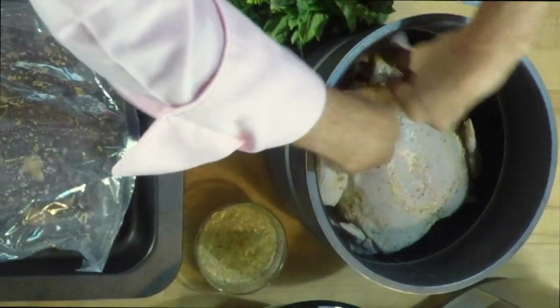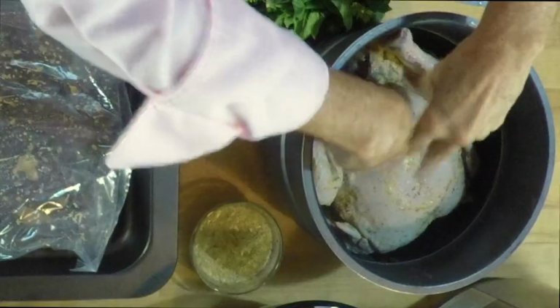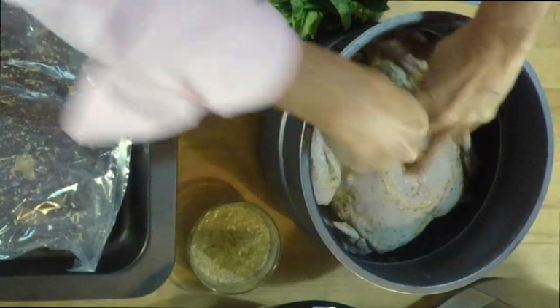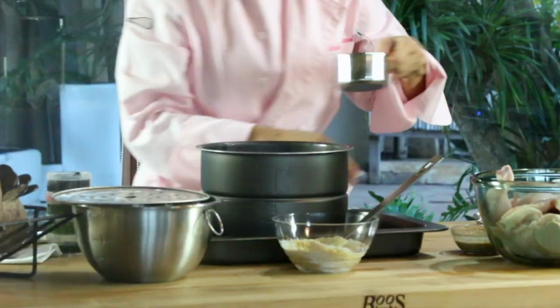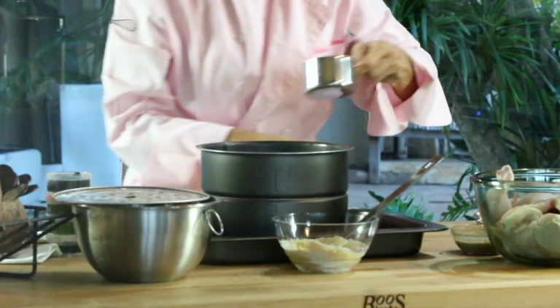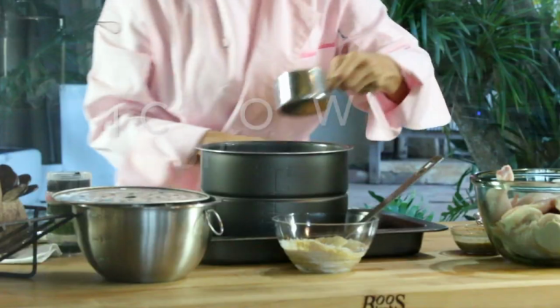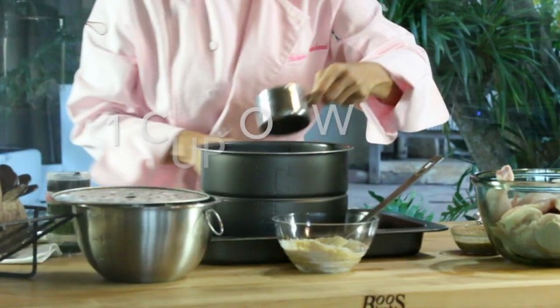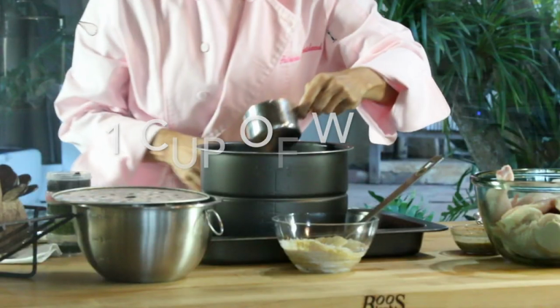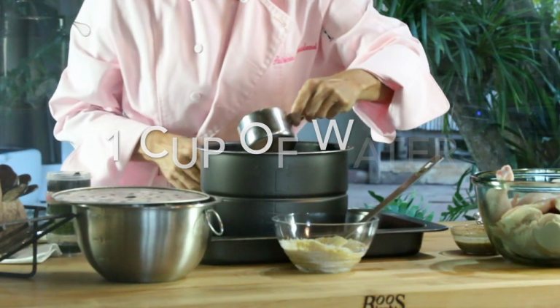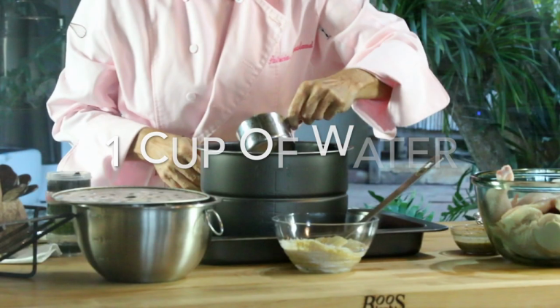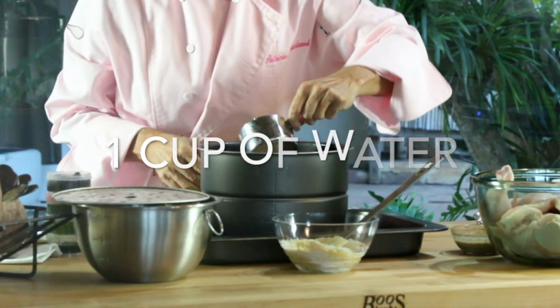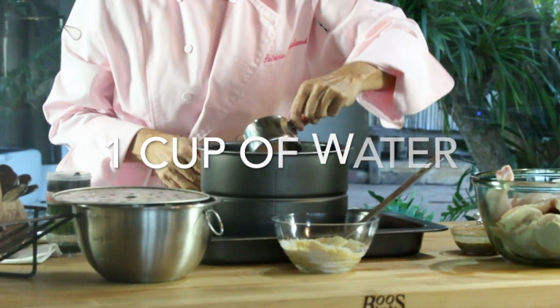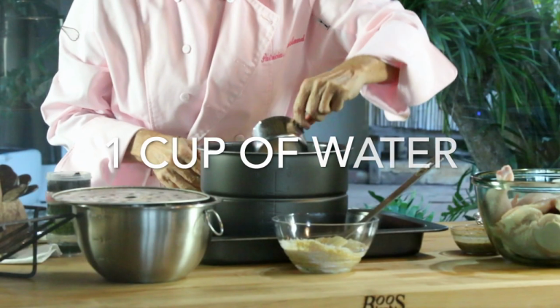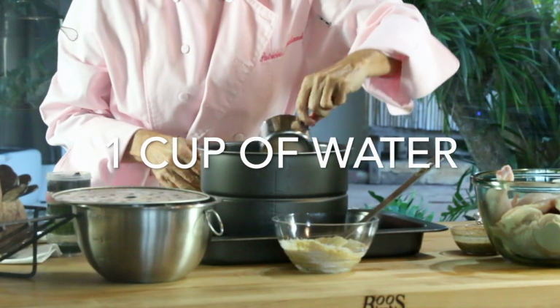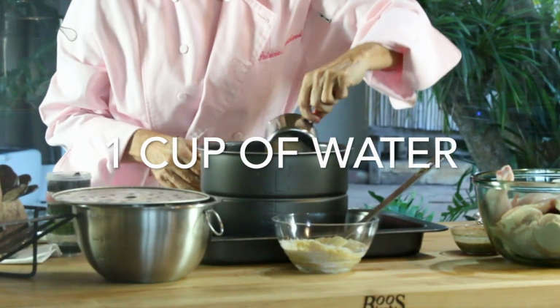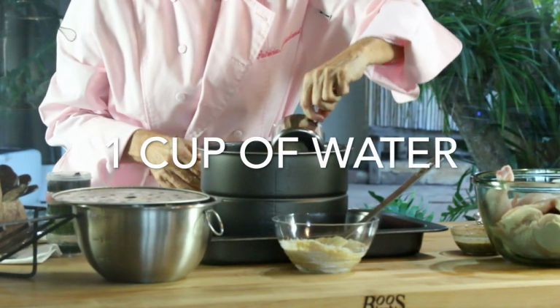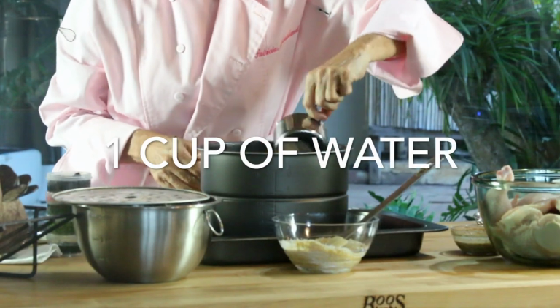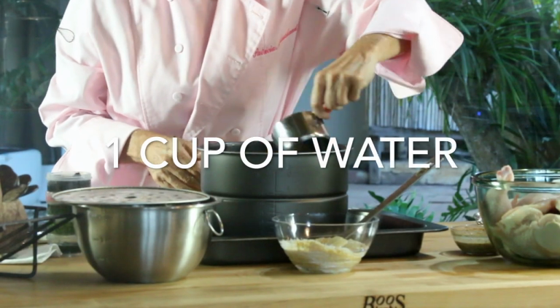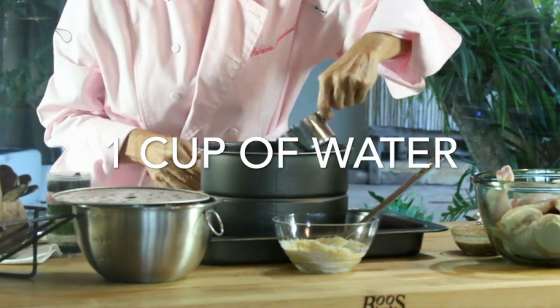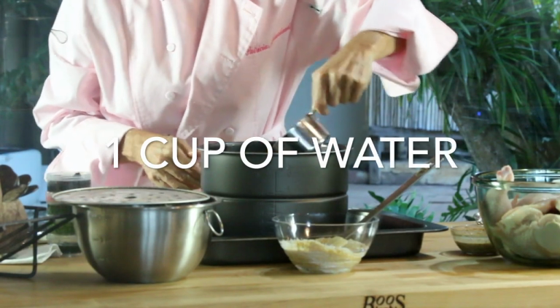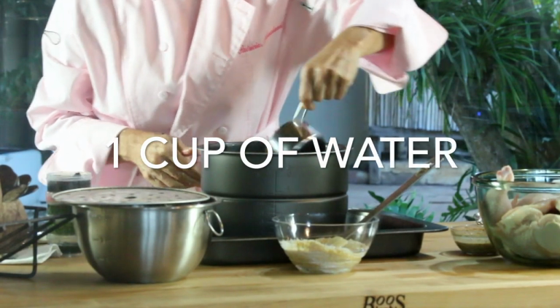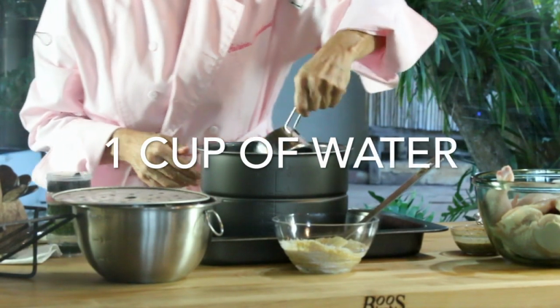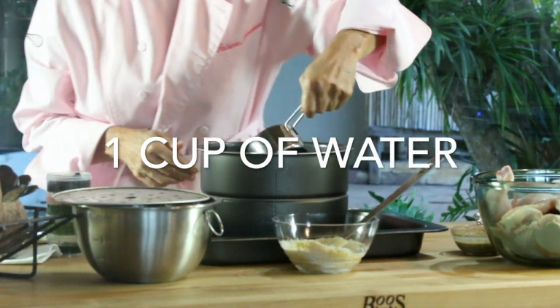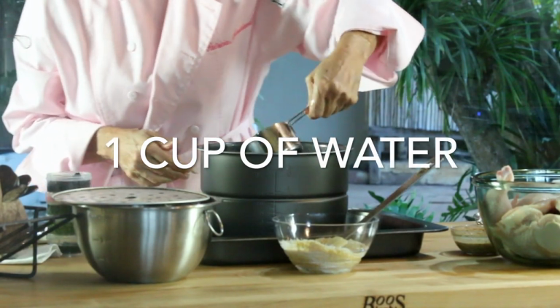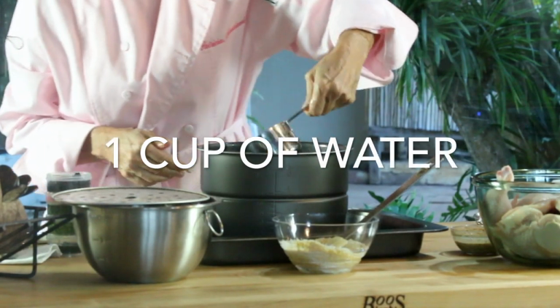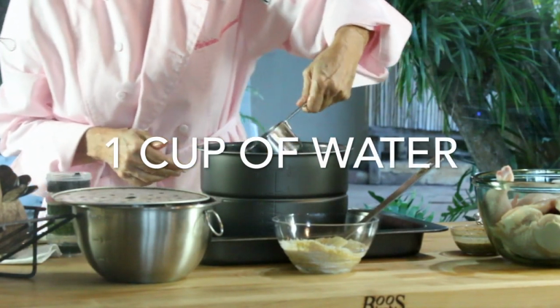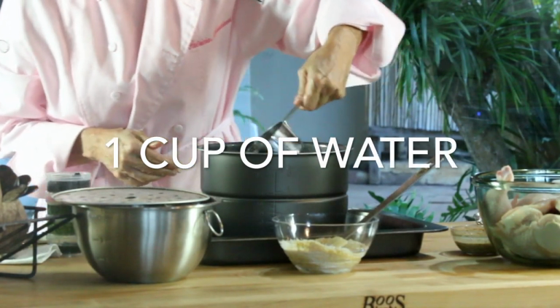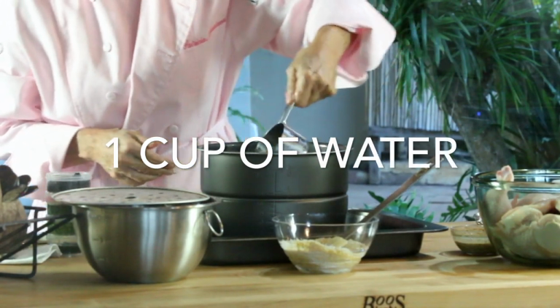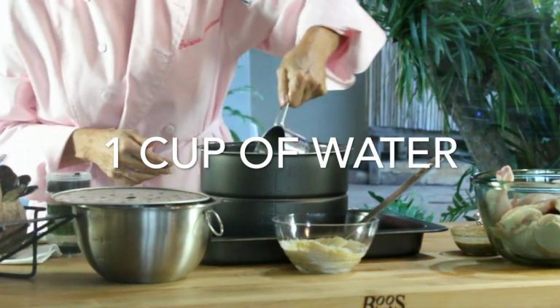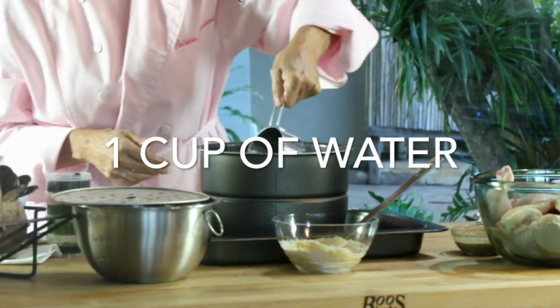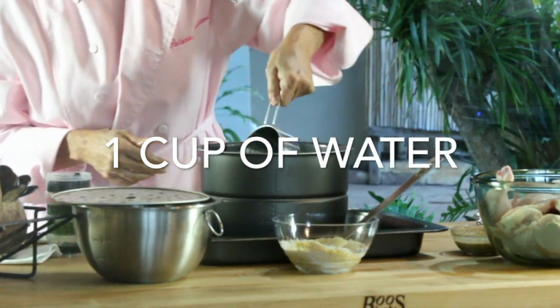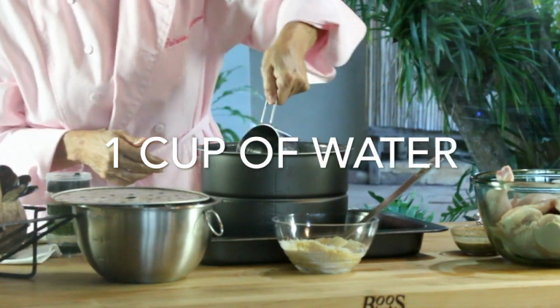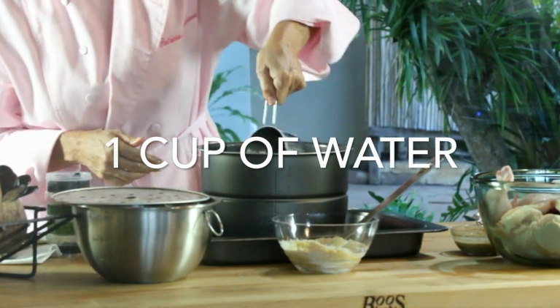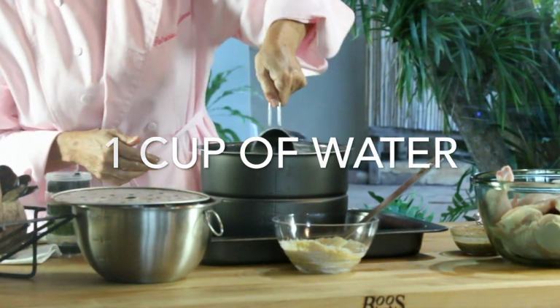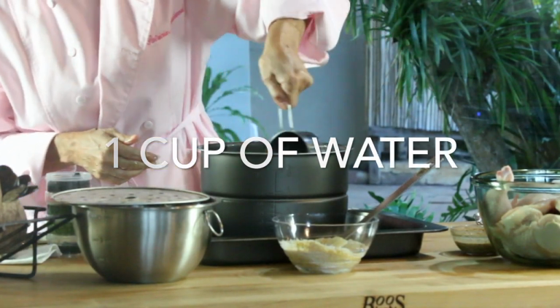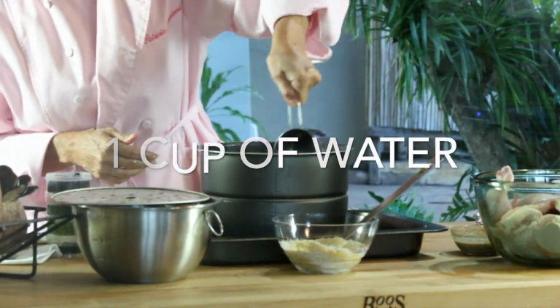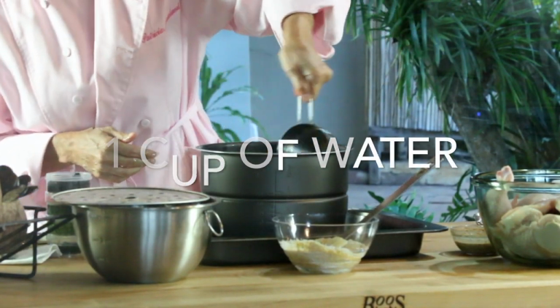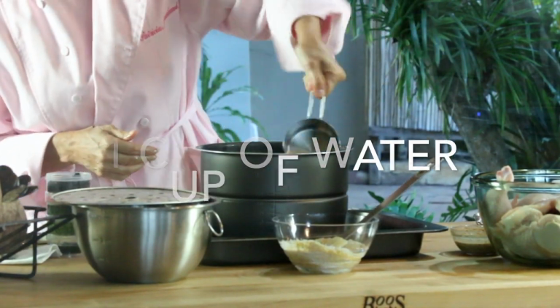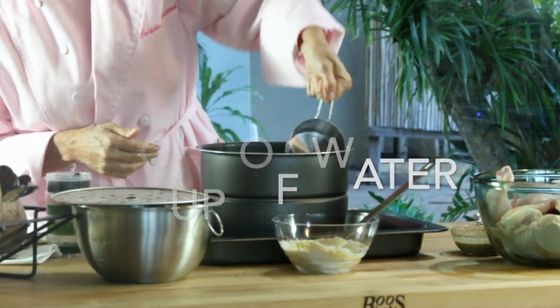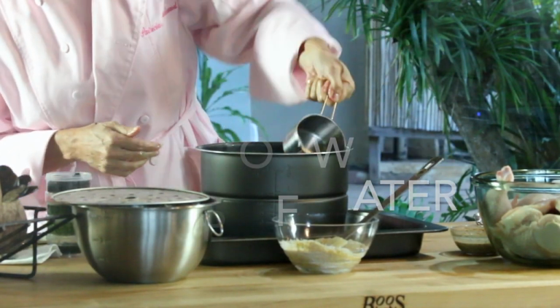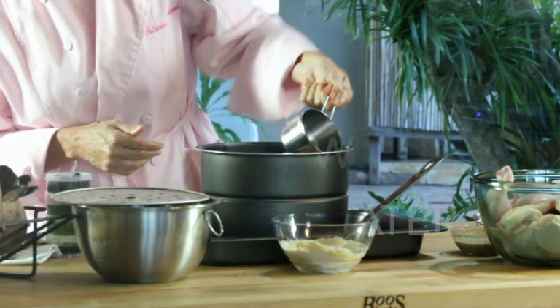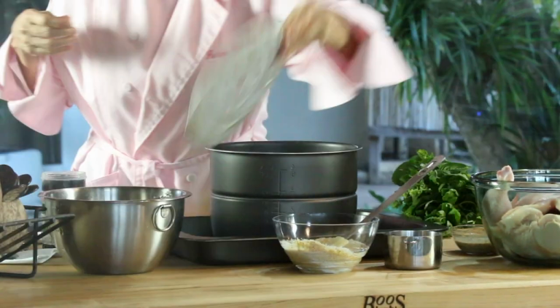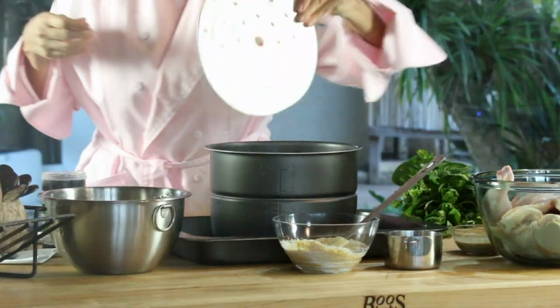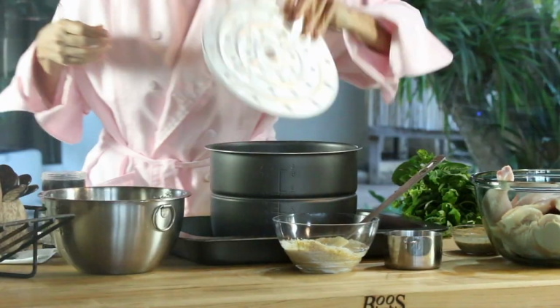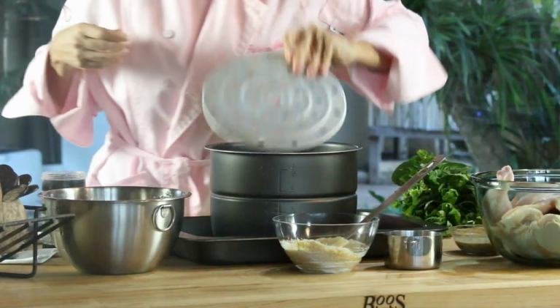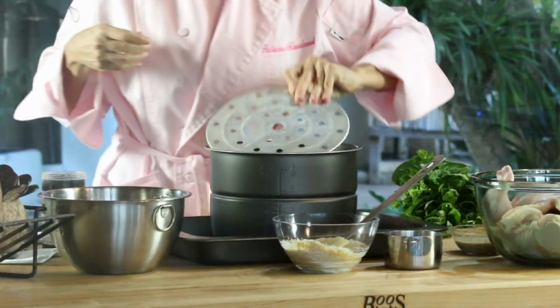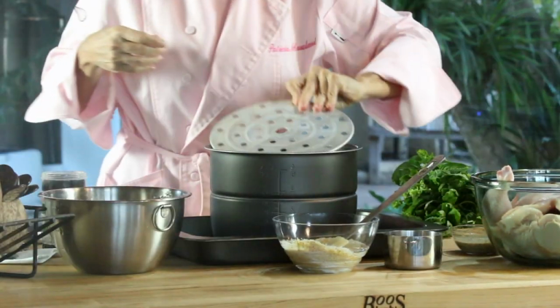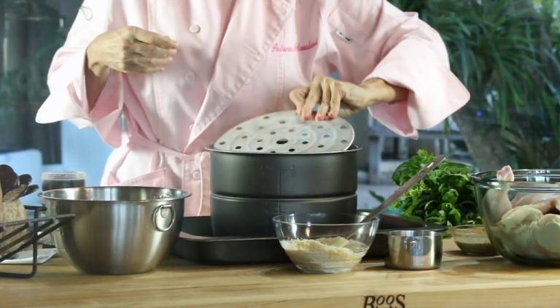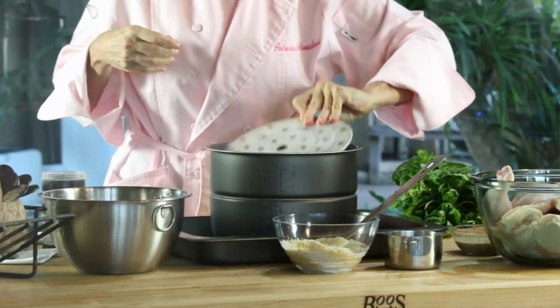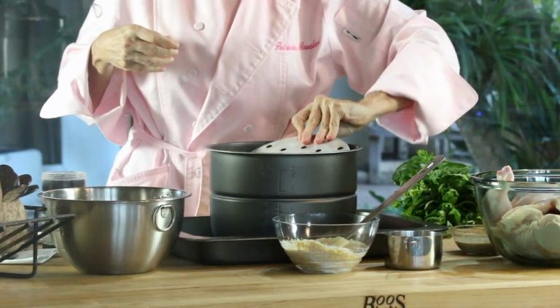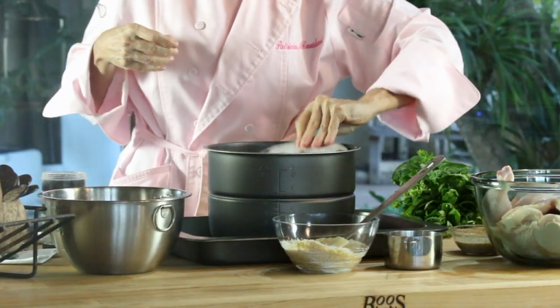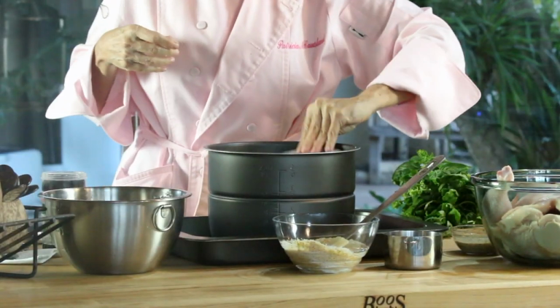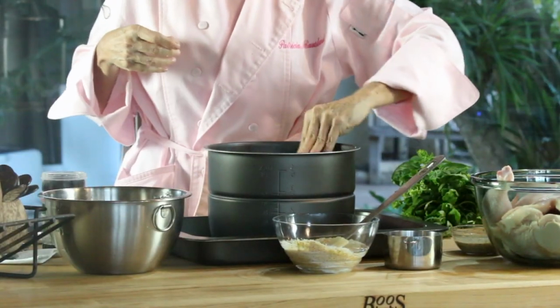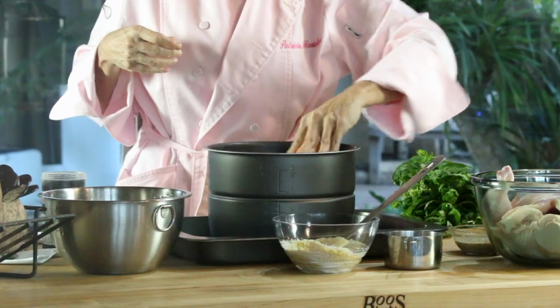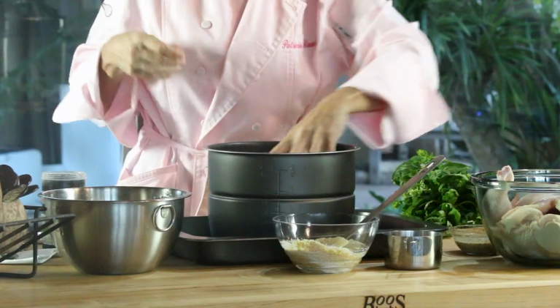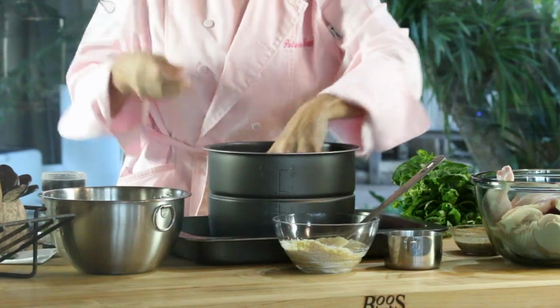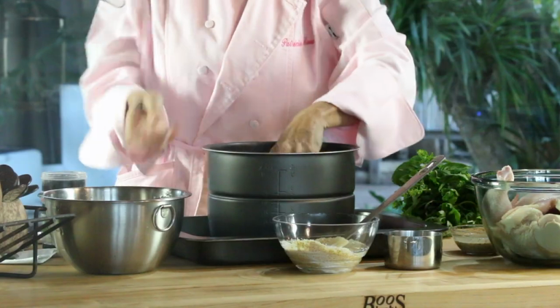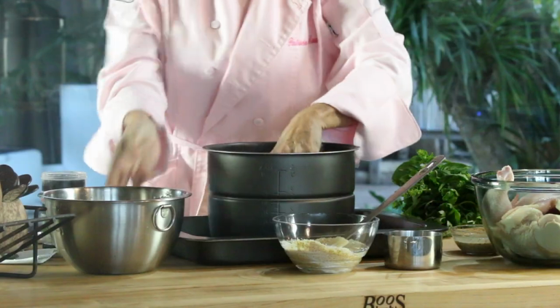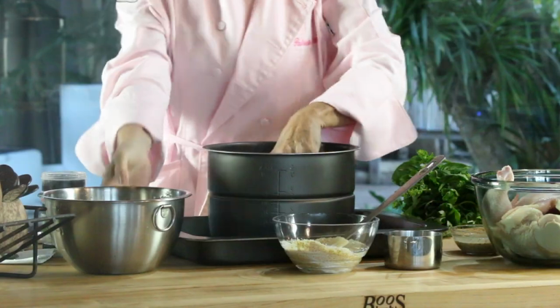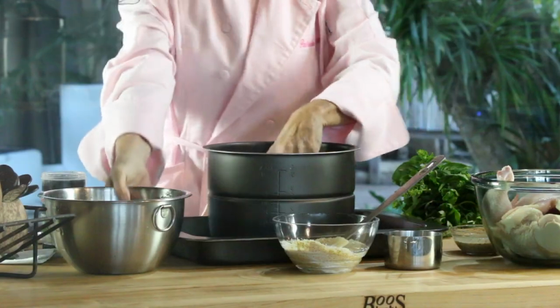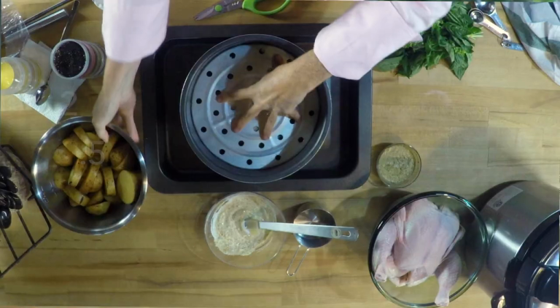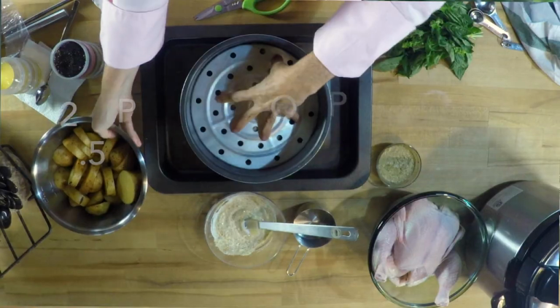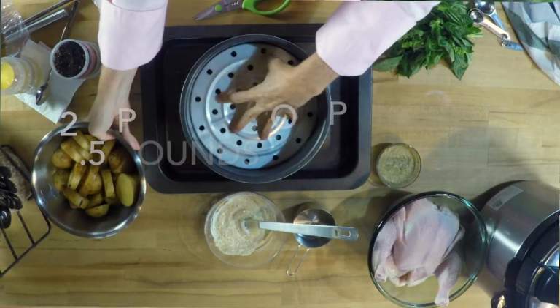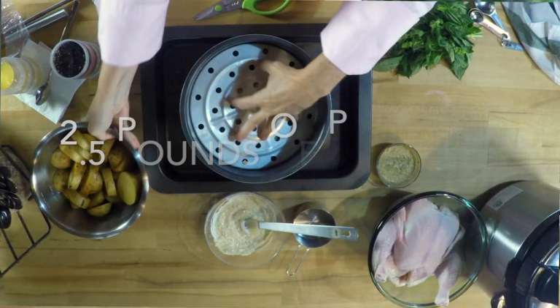Then we're gonna add a cup of water. Add it to the side so you don't take all of the seasoning off the chicken with the water.